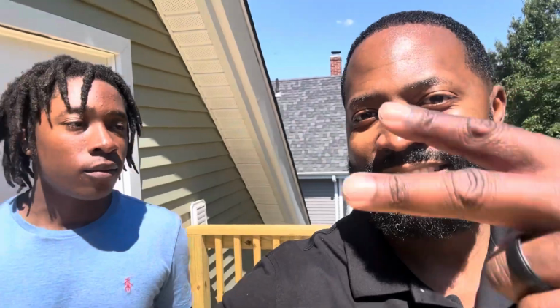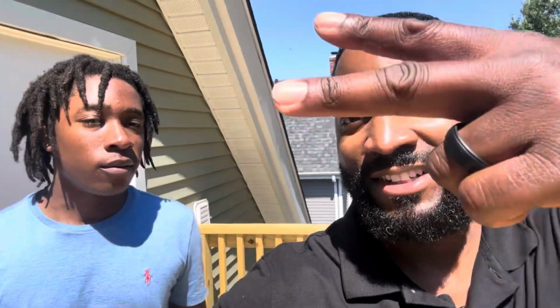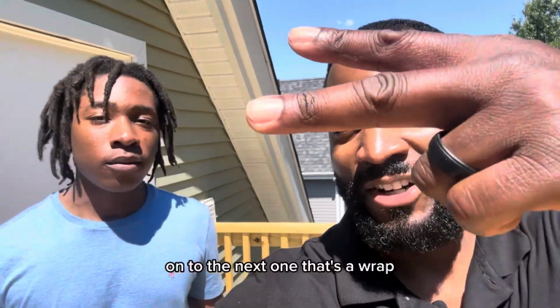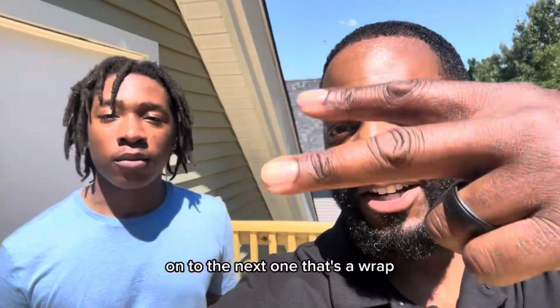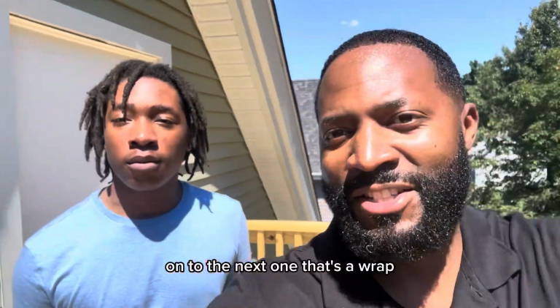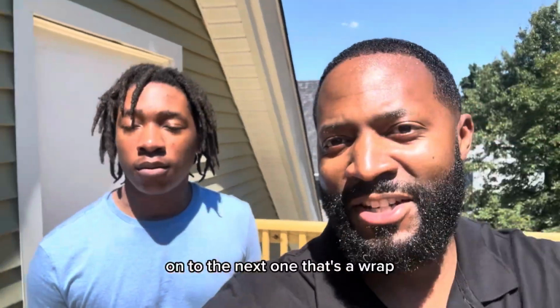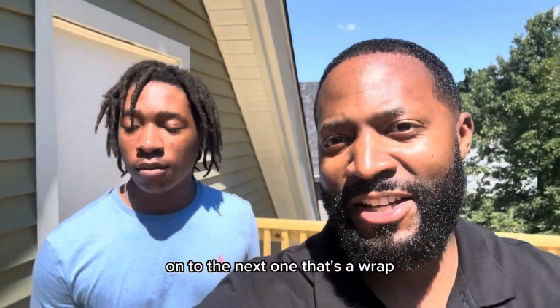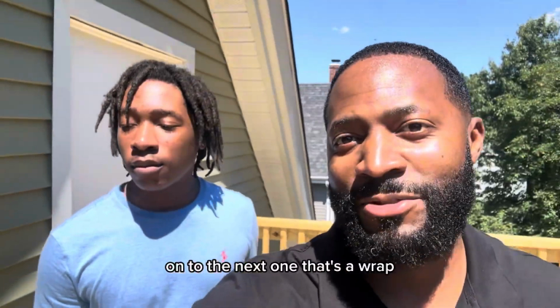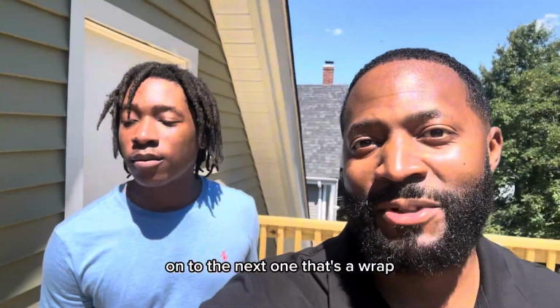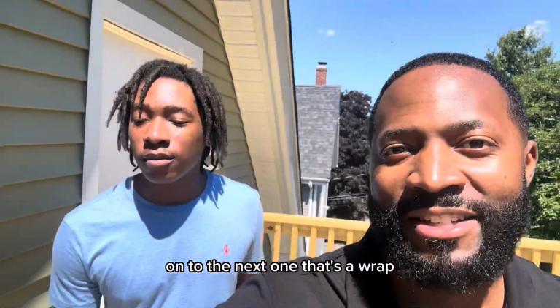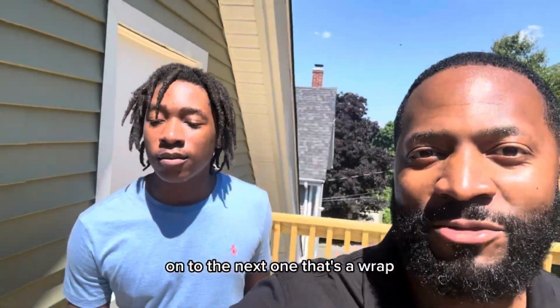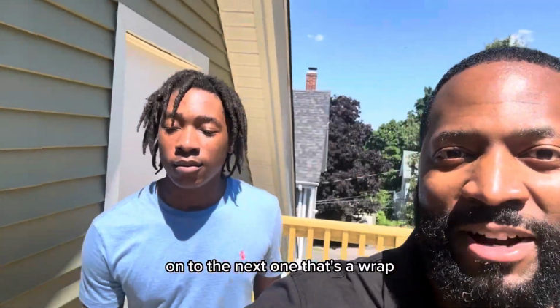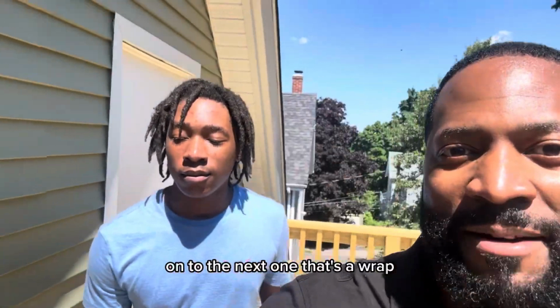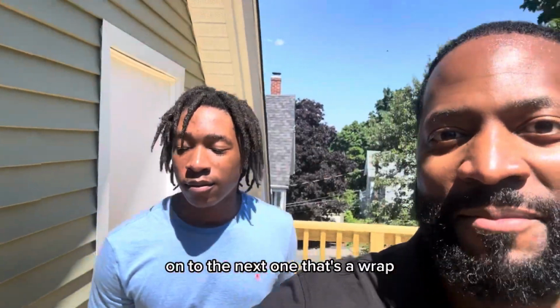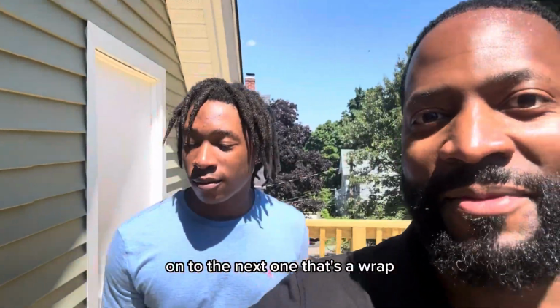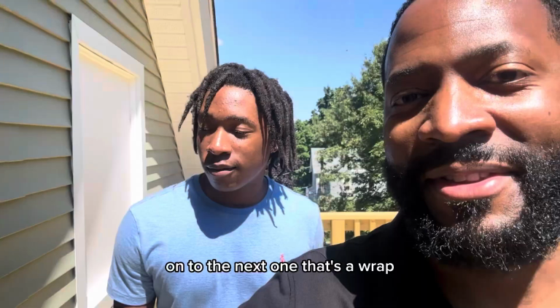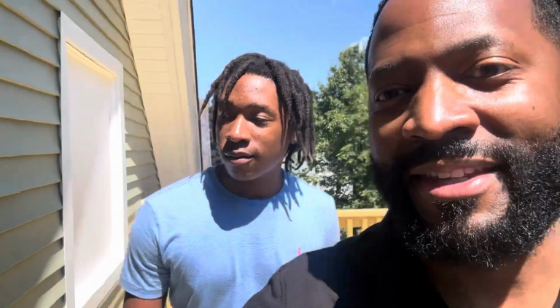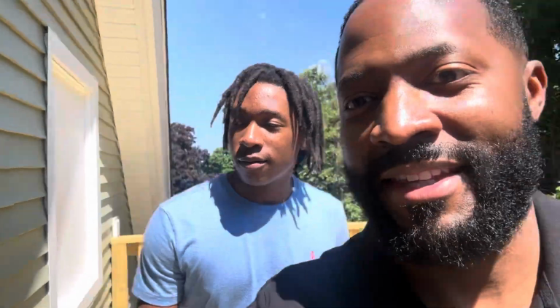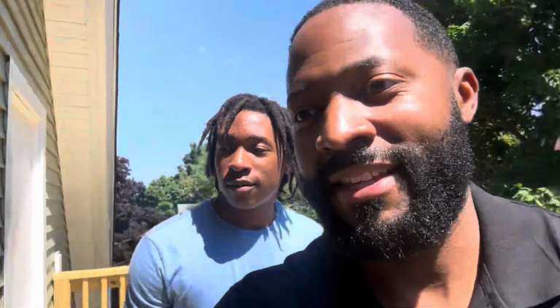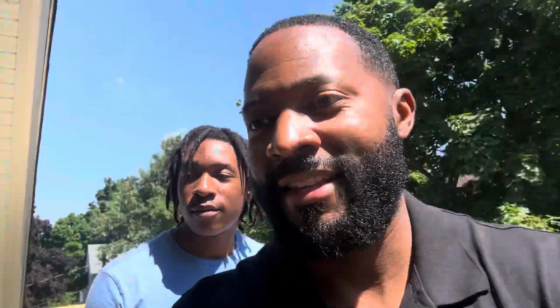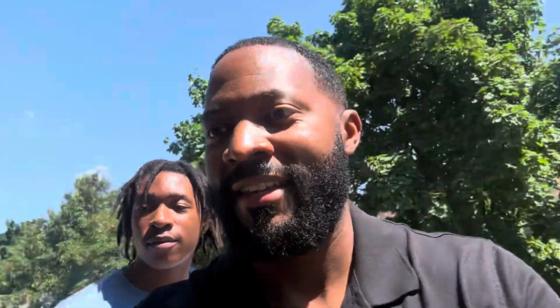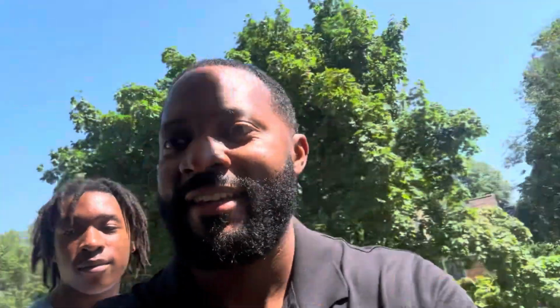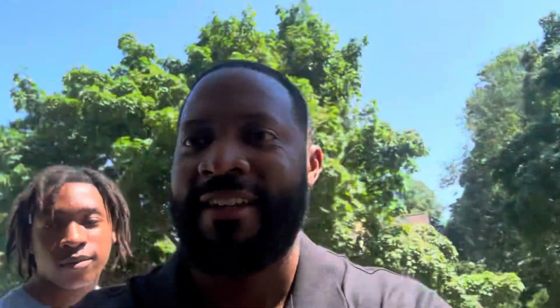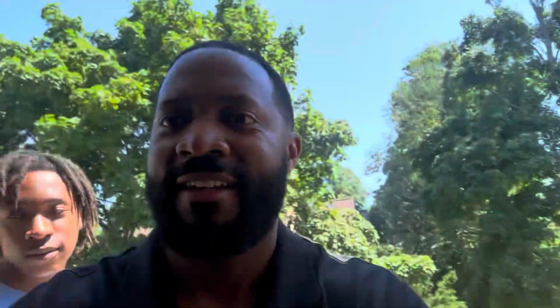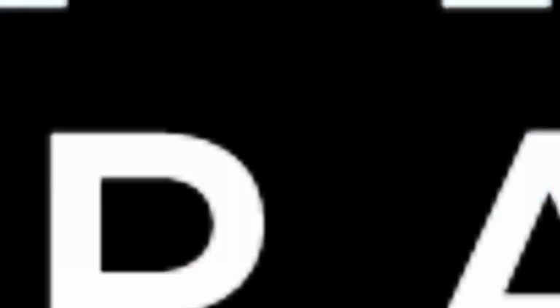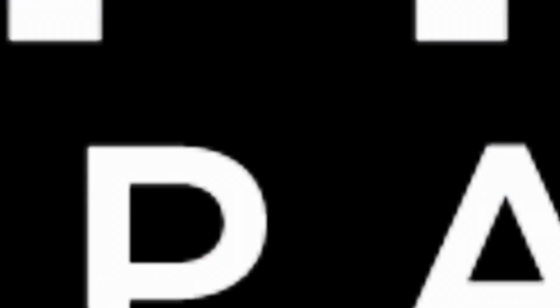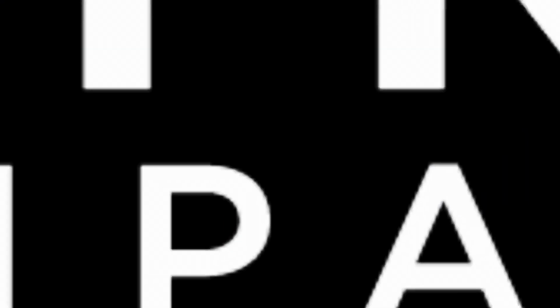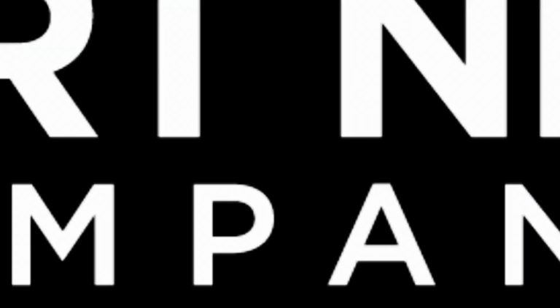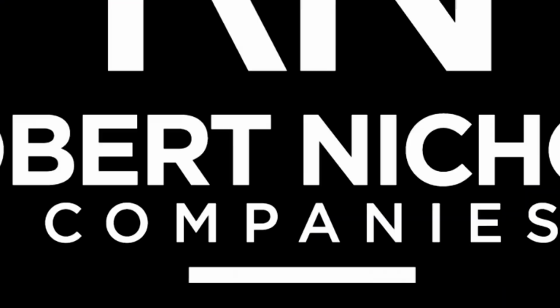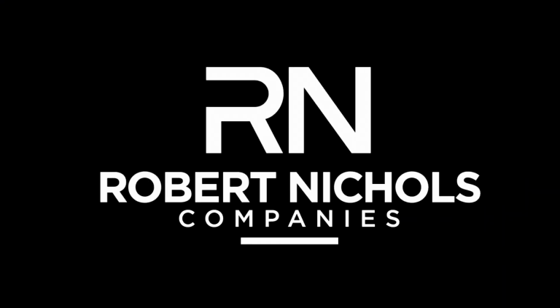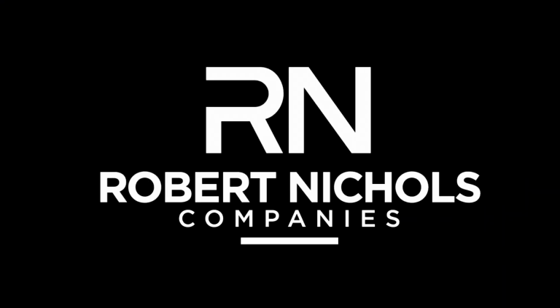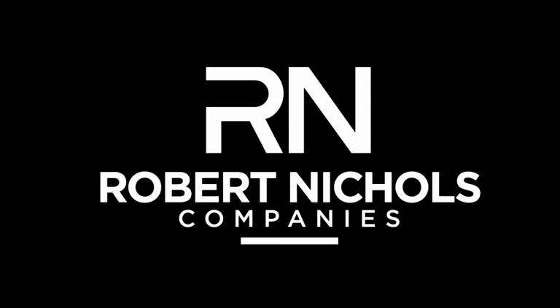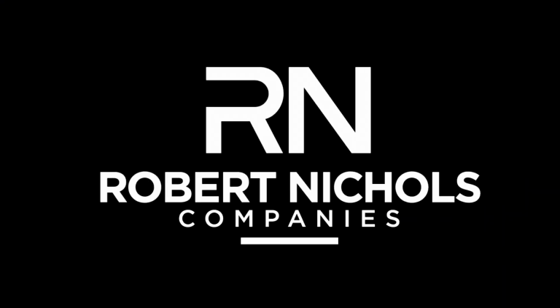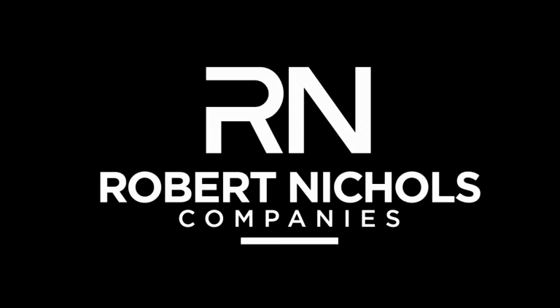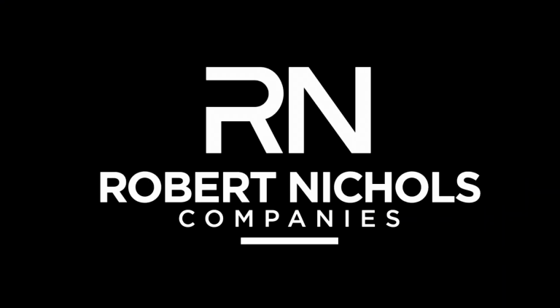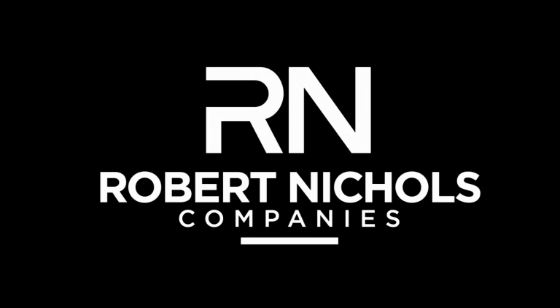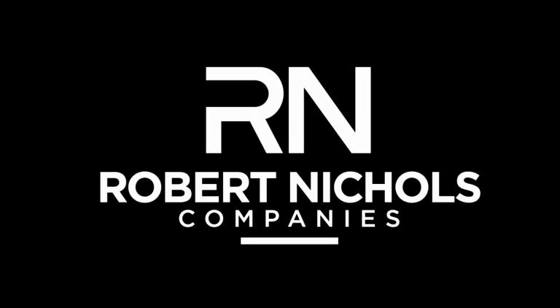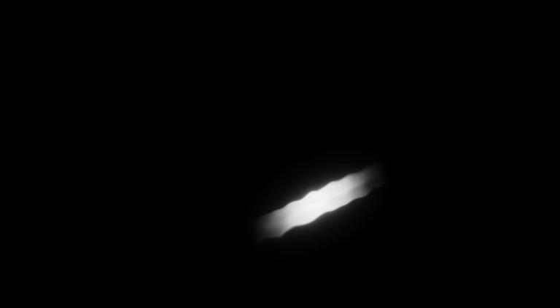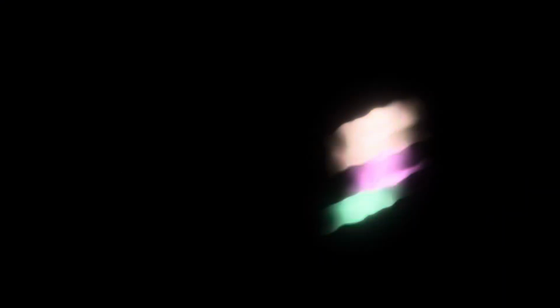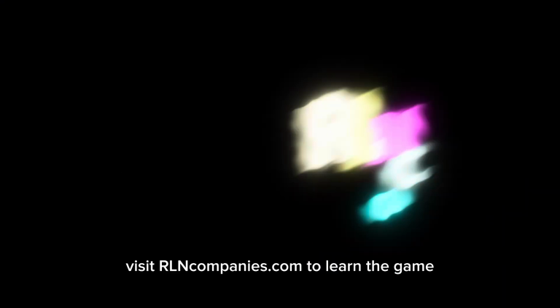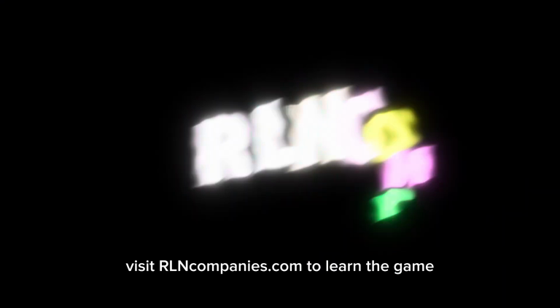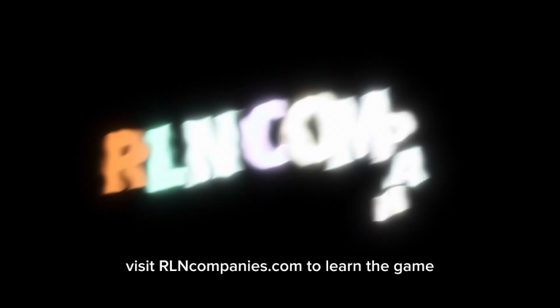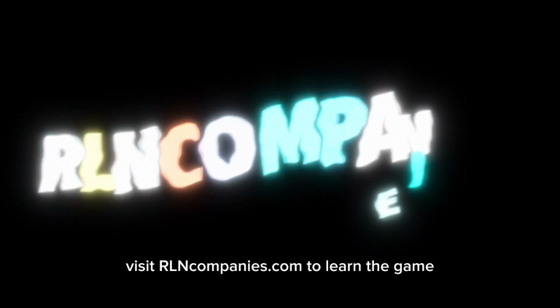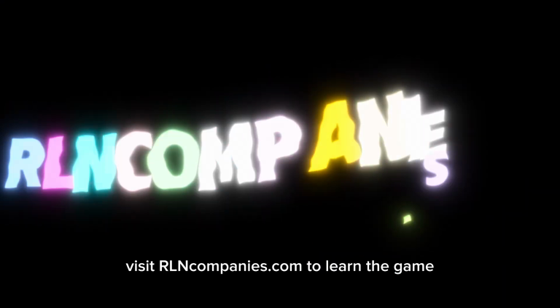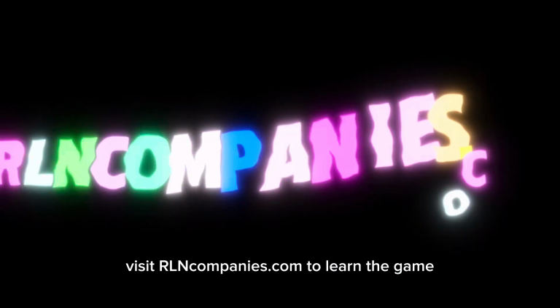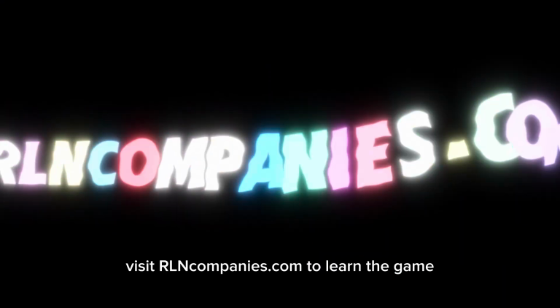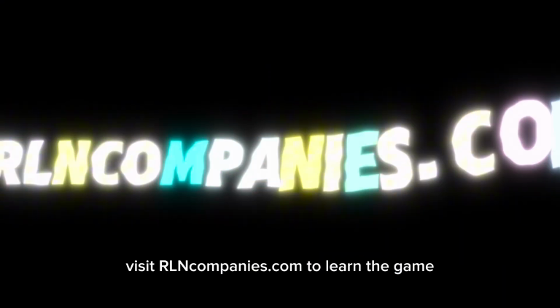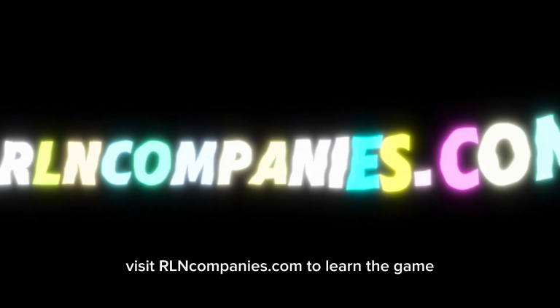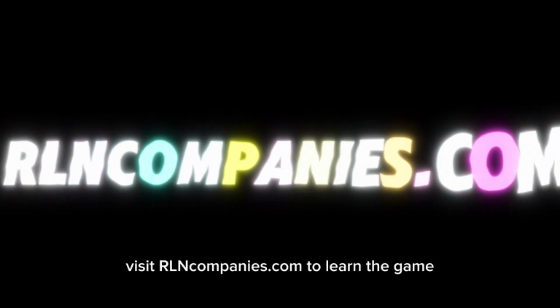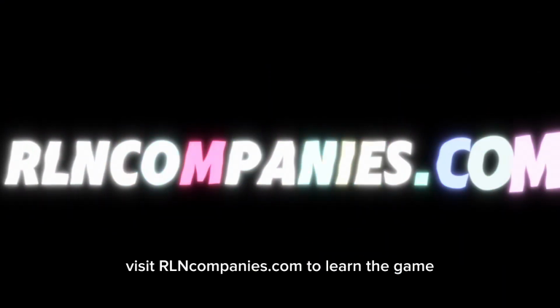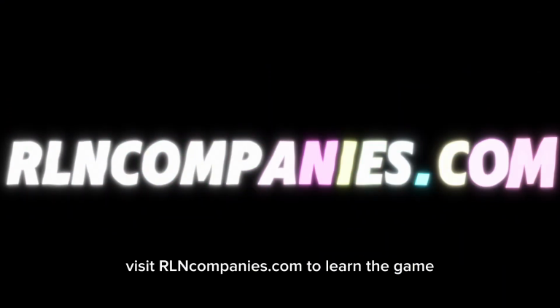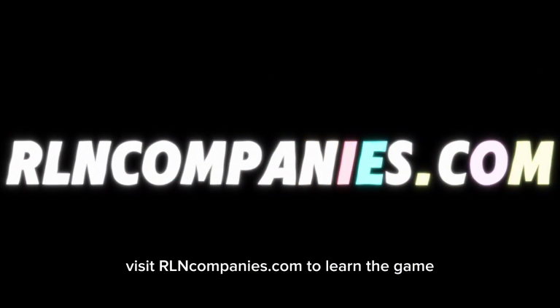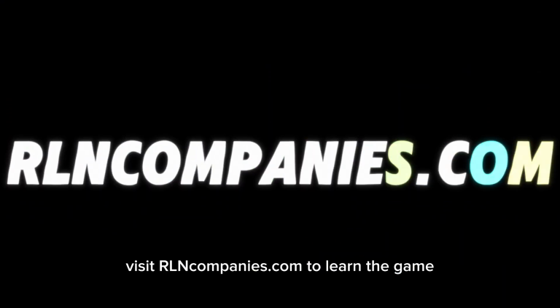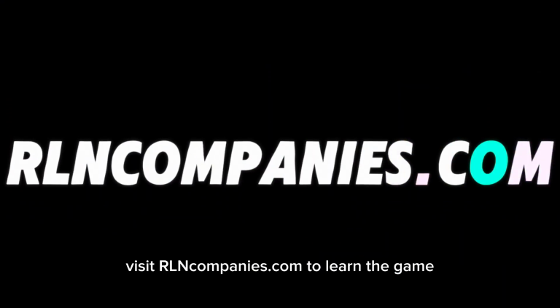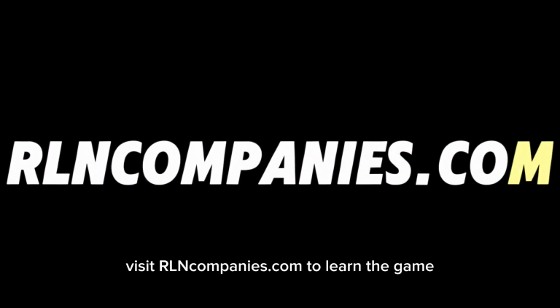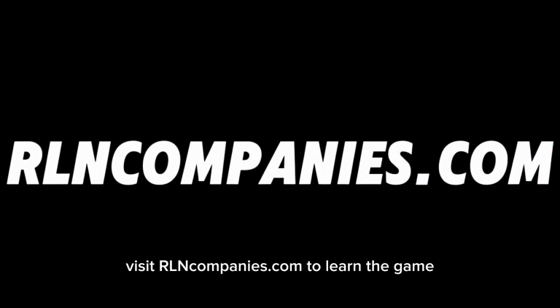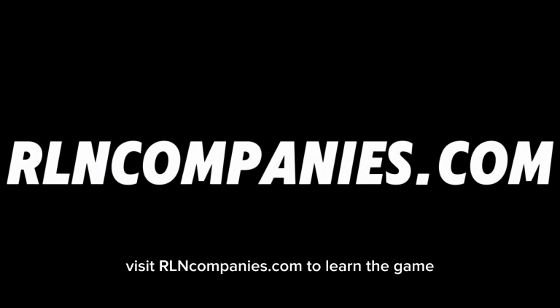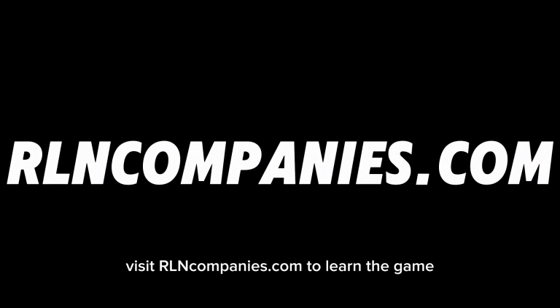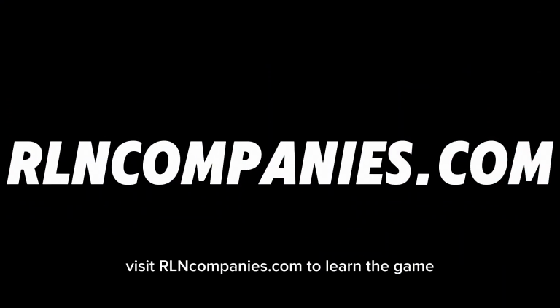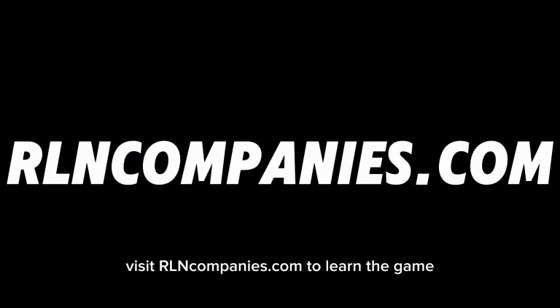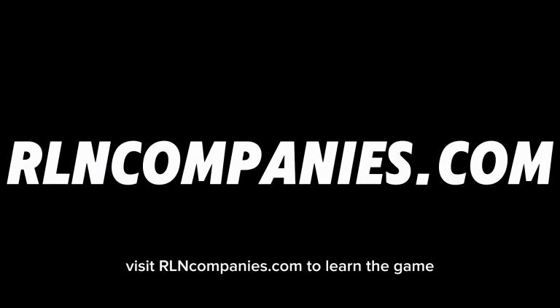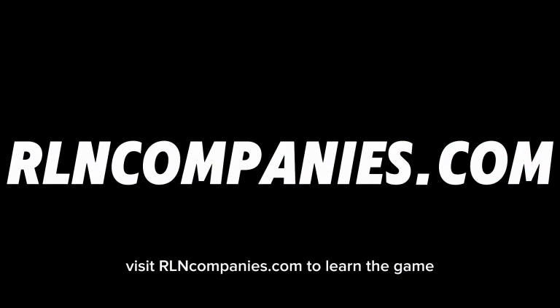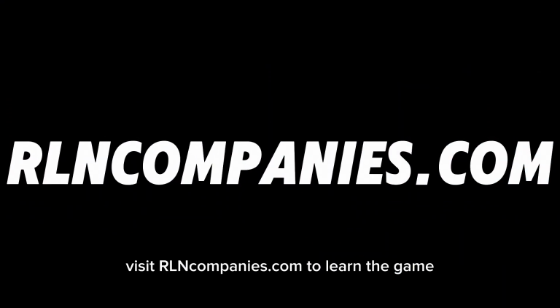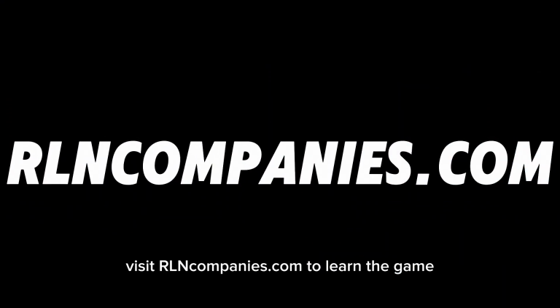On to the next one — that's a wrap. Visit arlencompanies.com to learn the game.